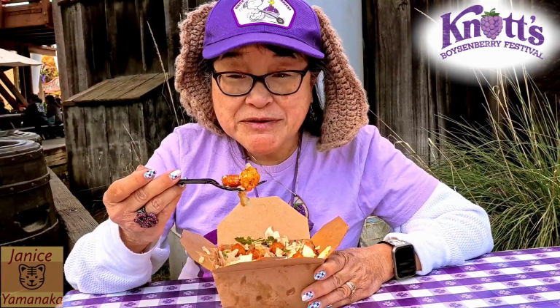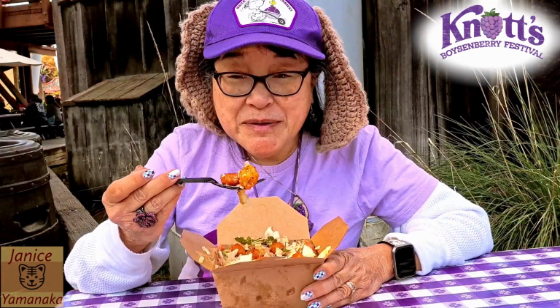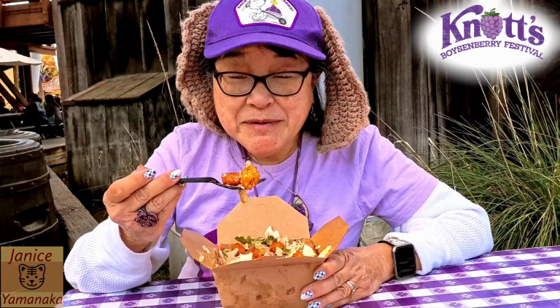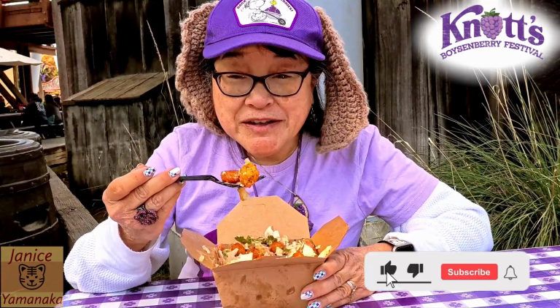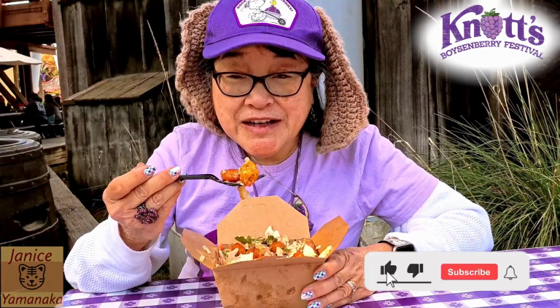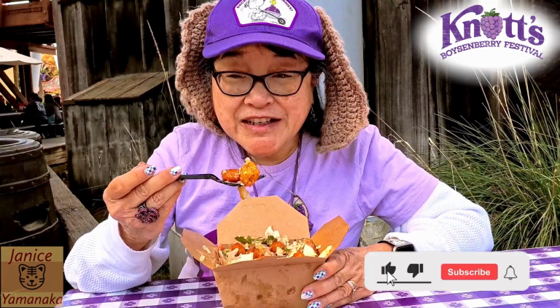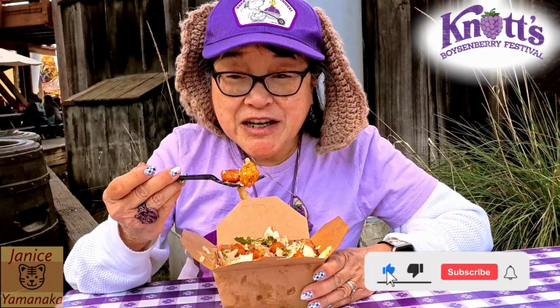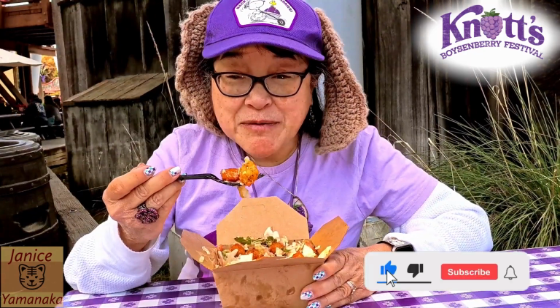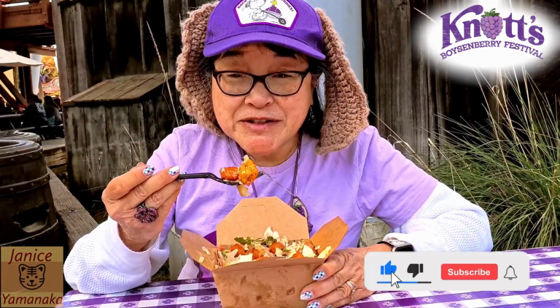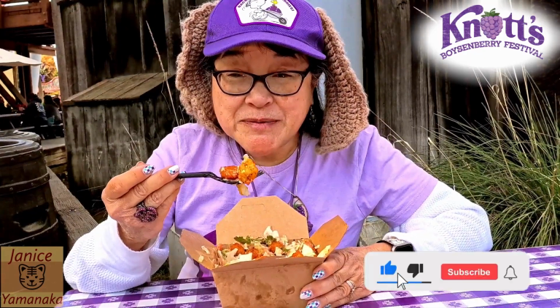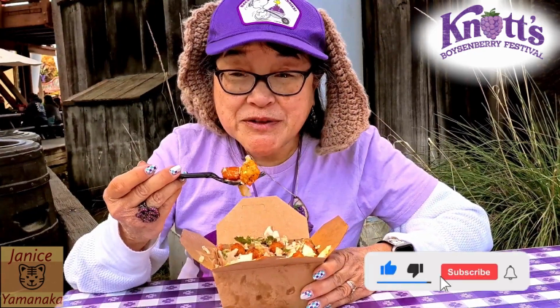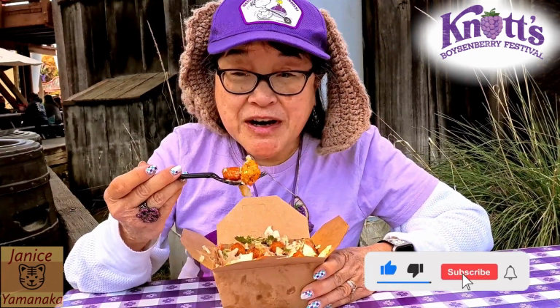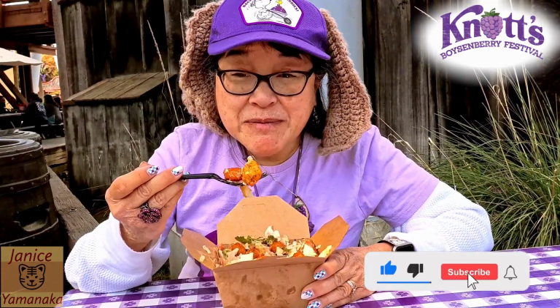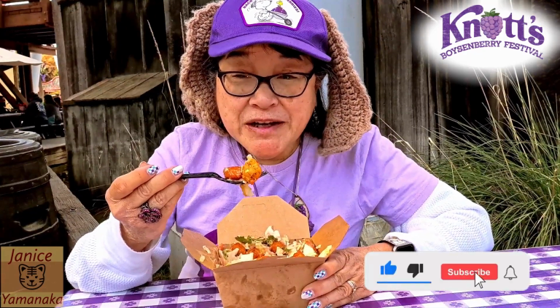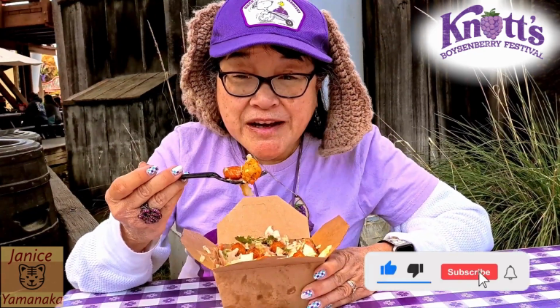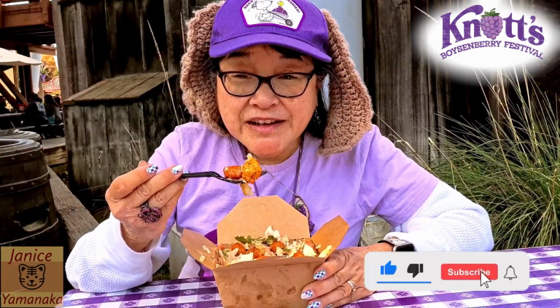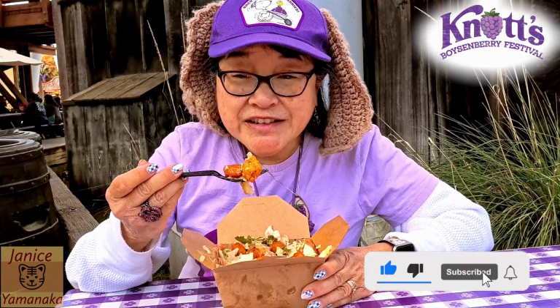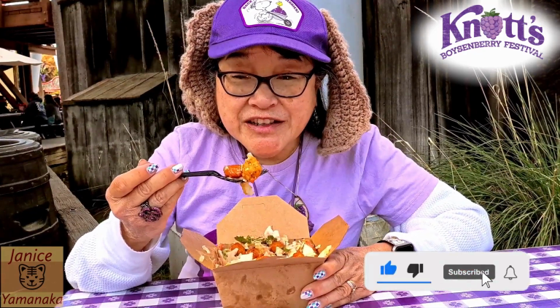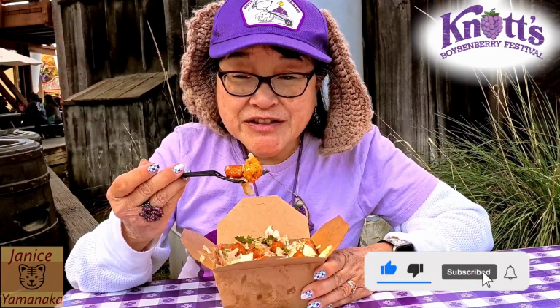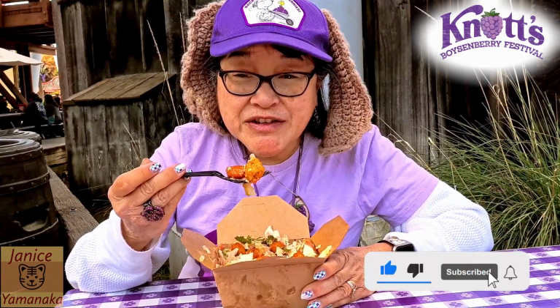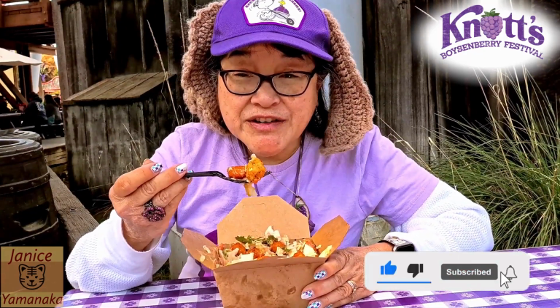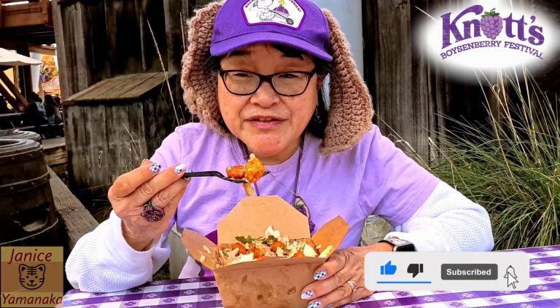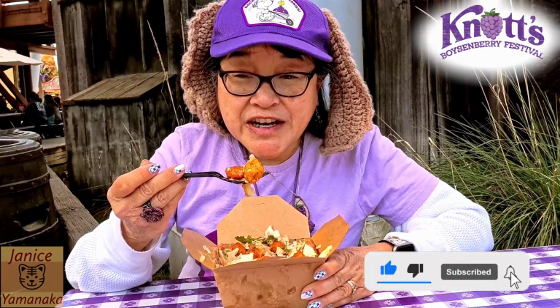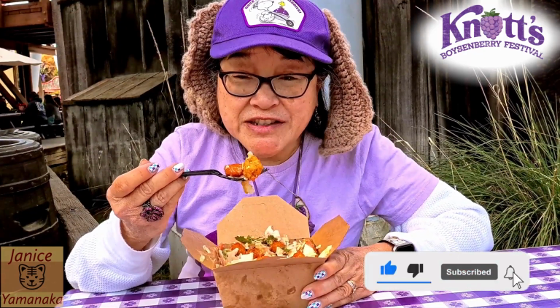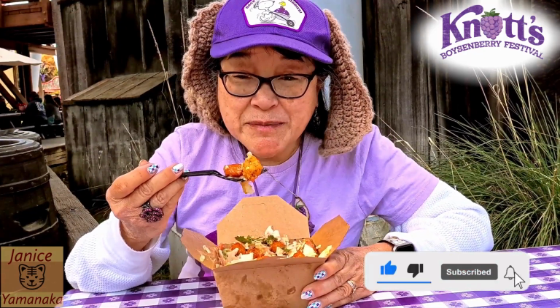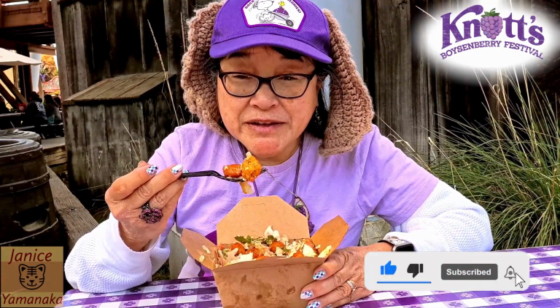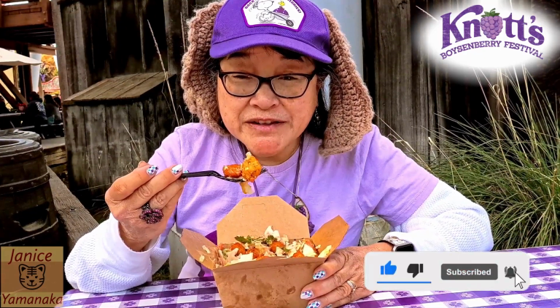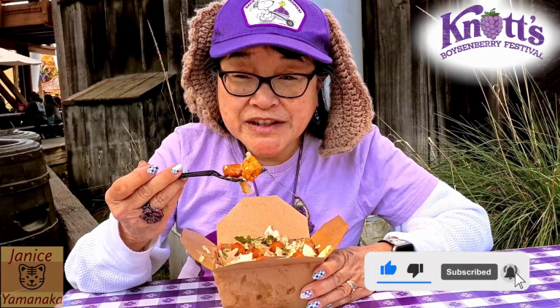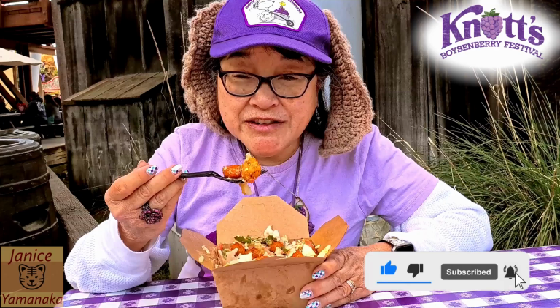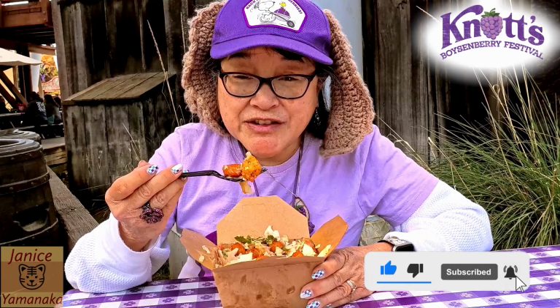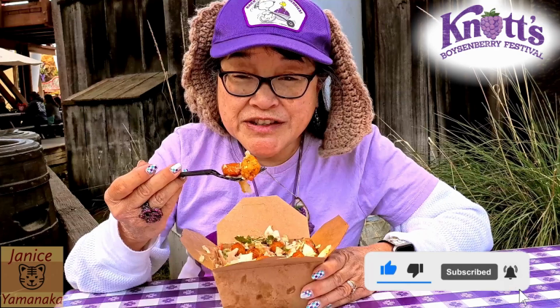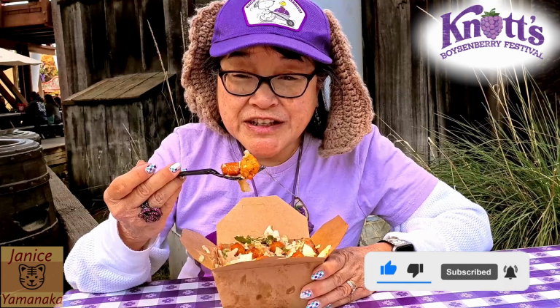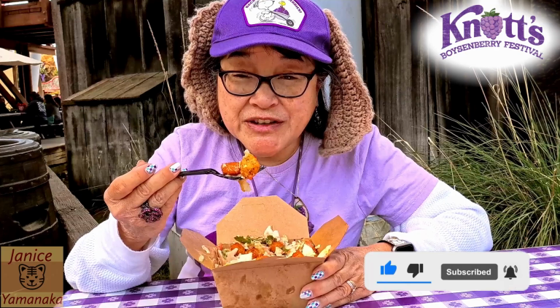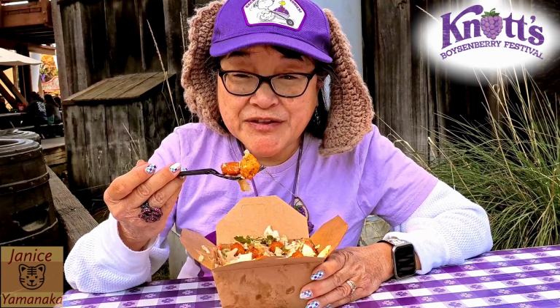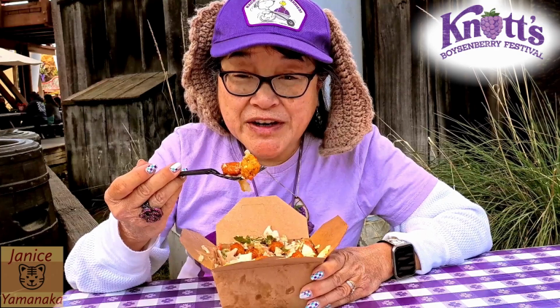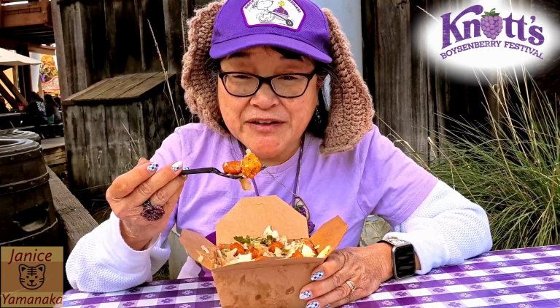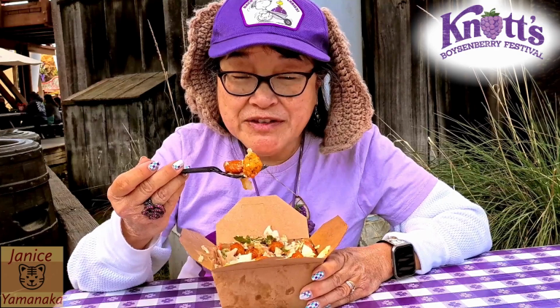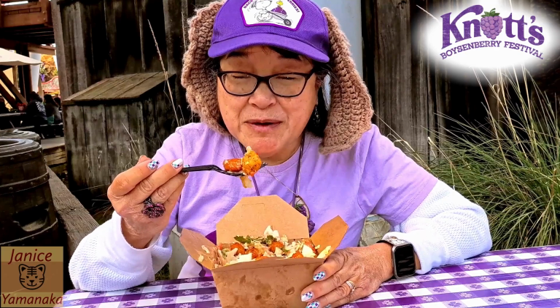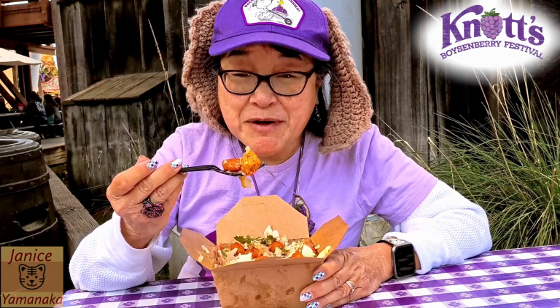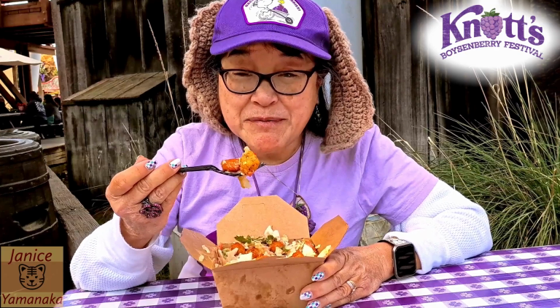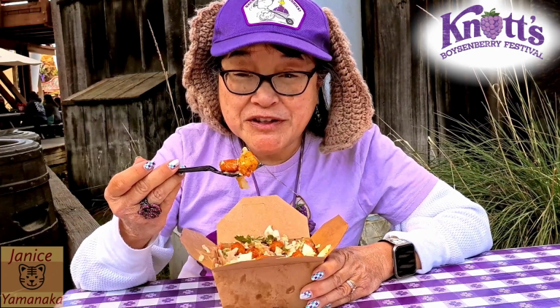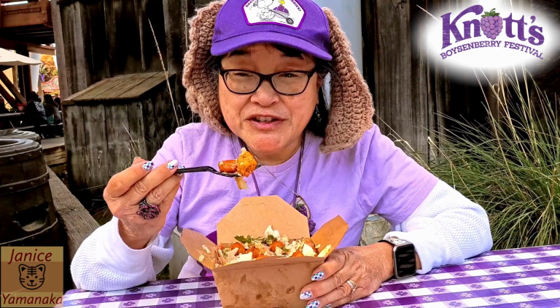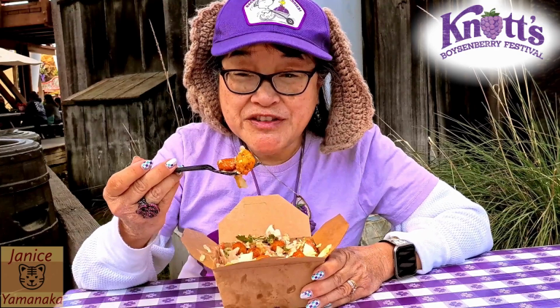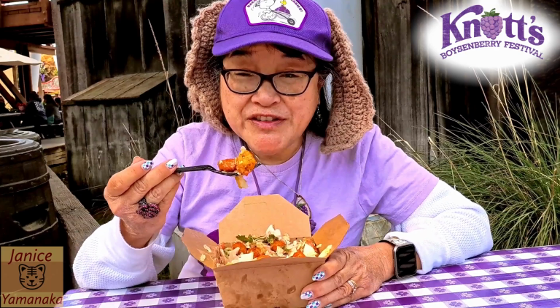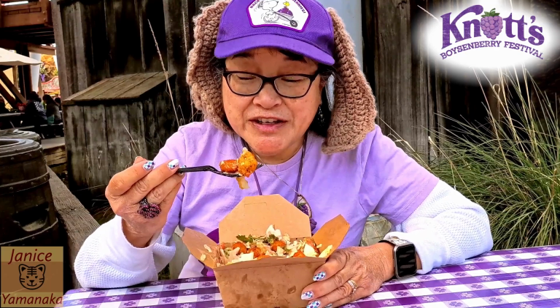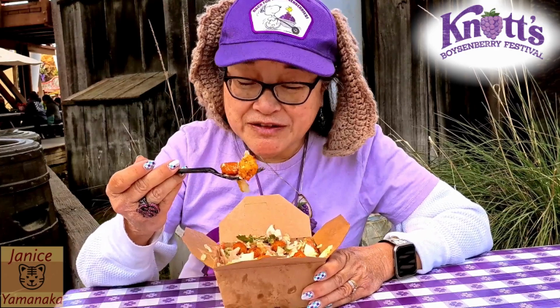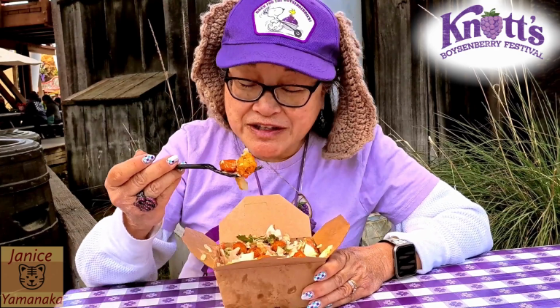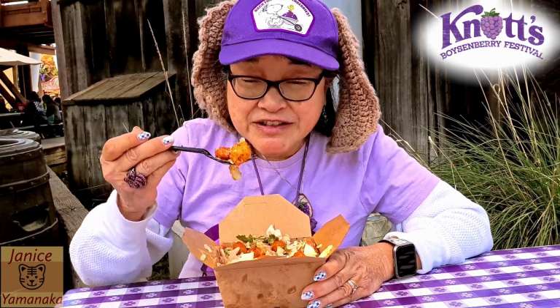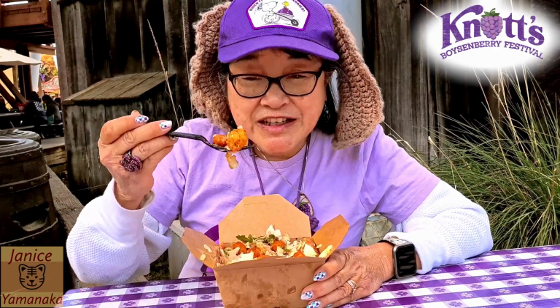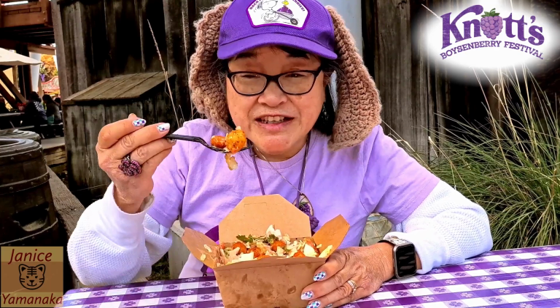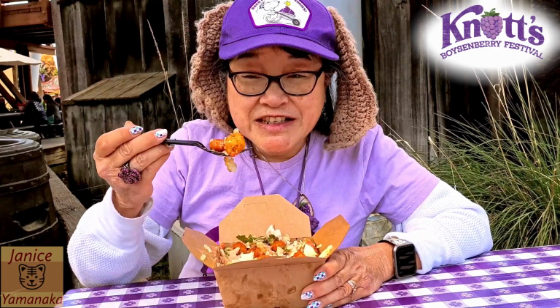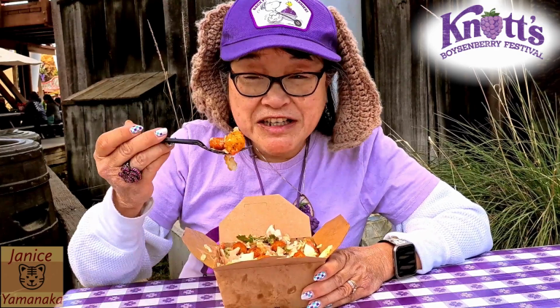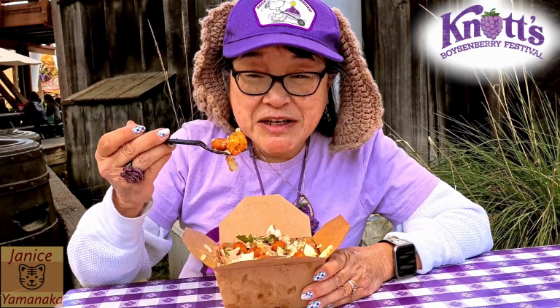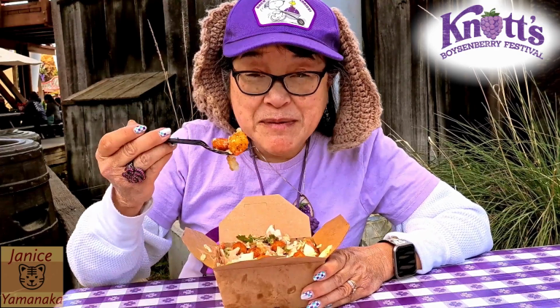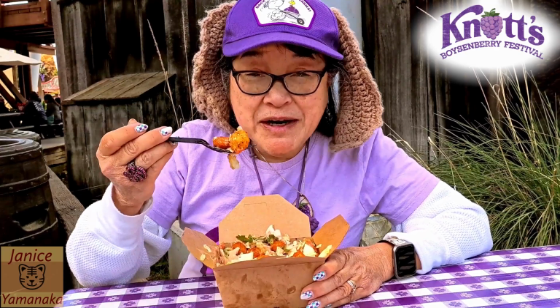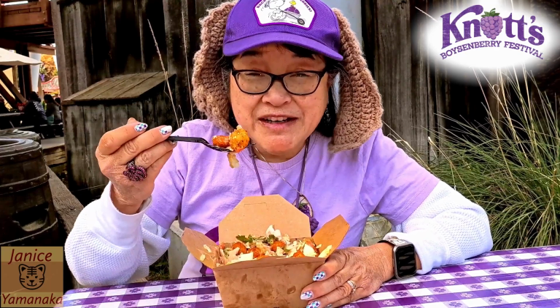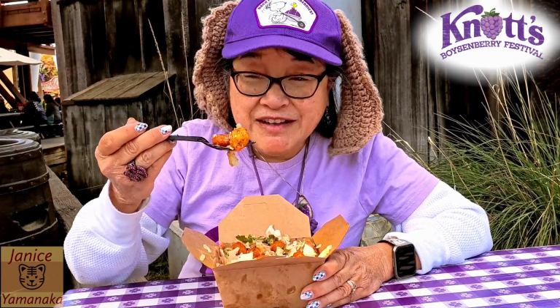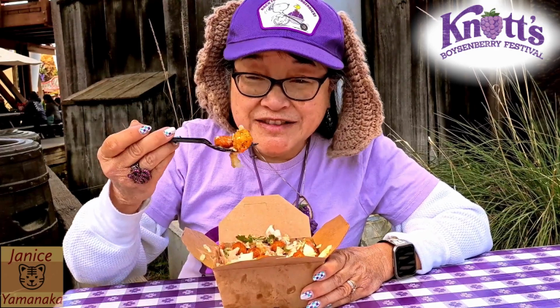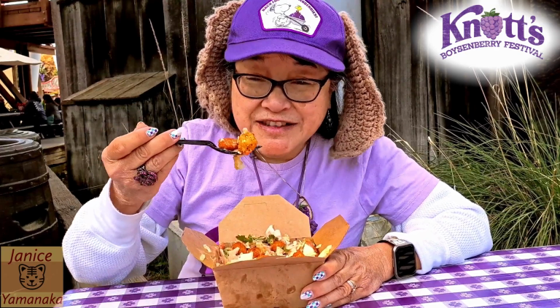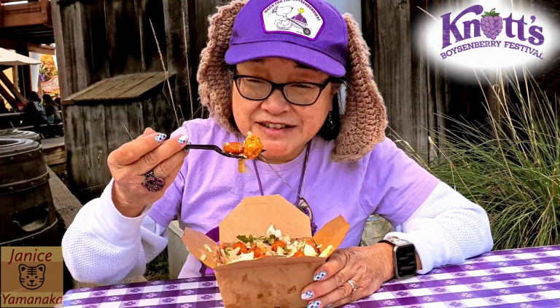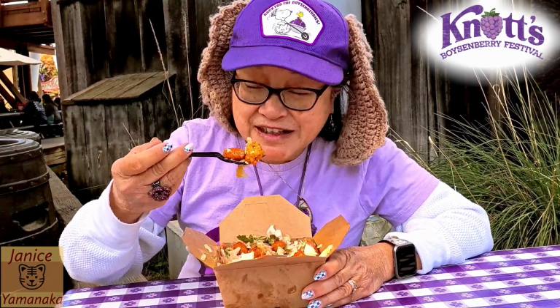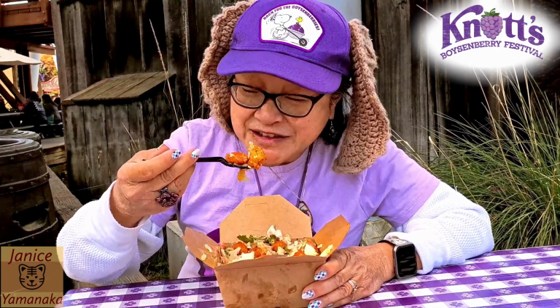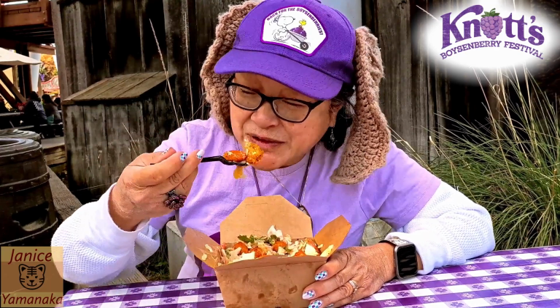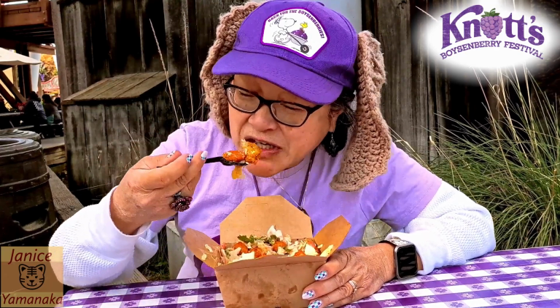Please remember to like, comment, subscribe, and click on the notification bell to get notified every time I upload a new video. I'm going to take another bite, and I'll see you in the next one.